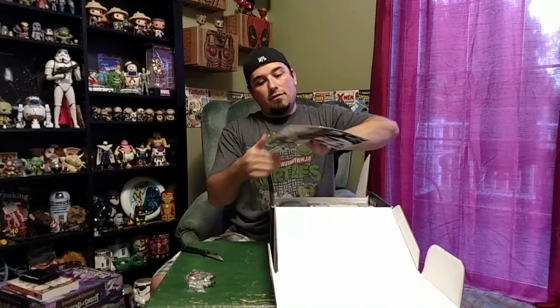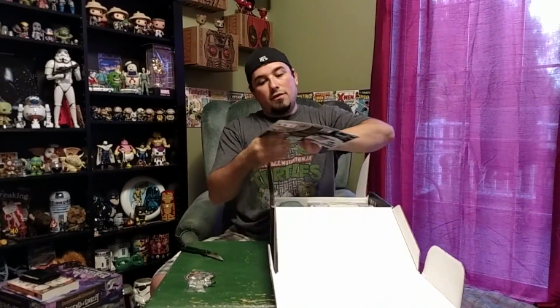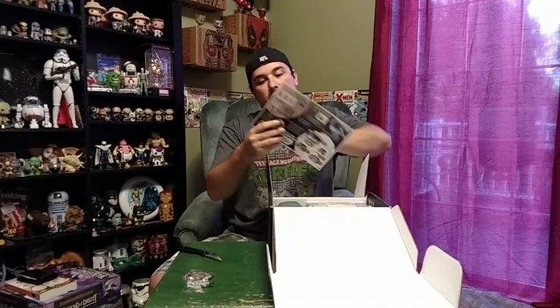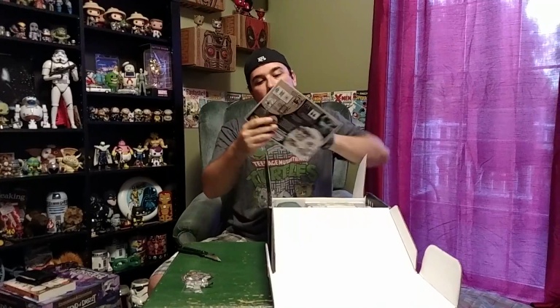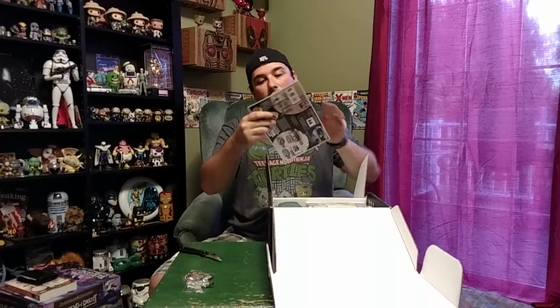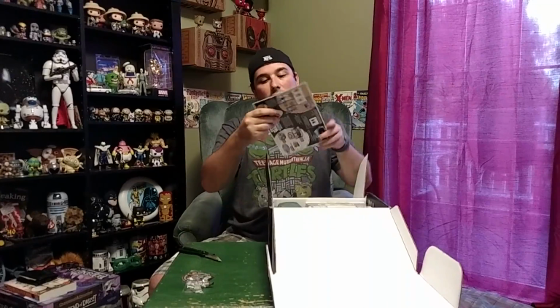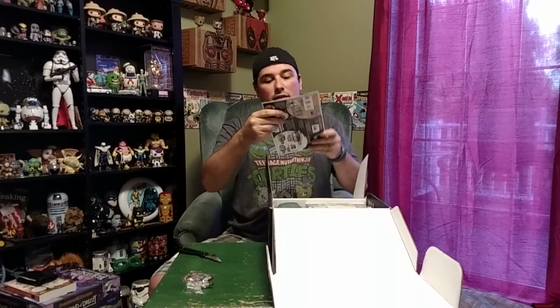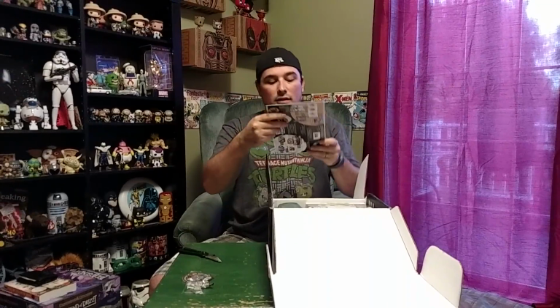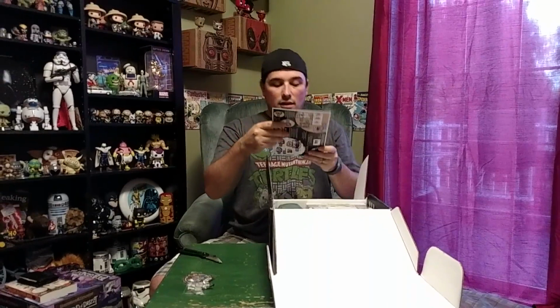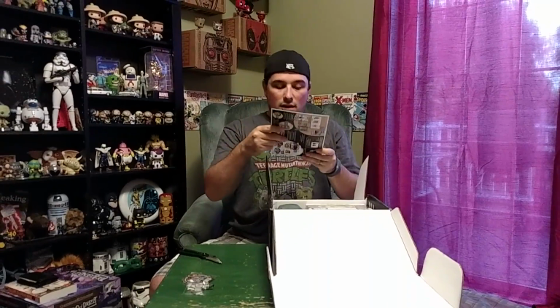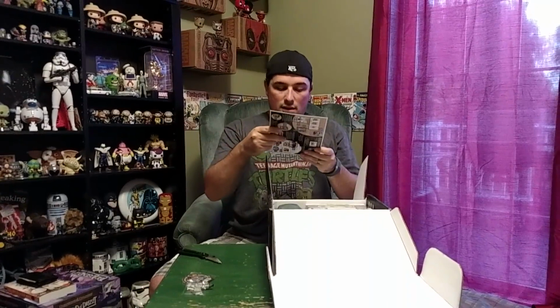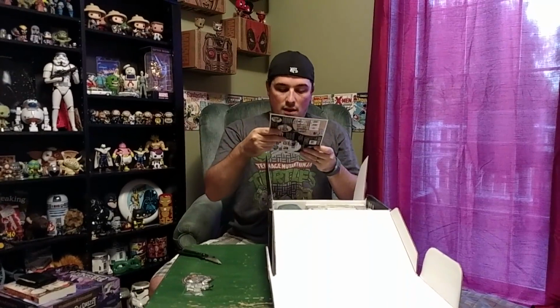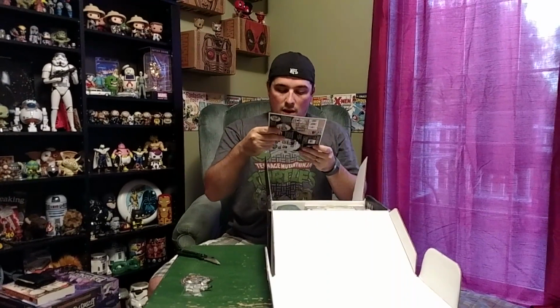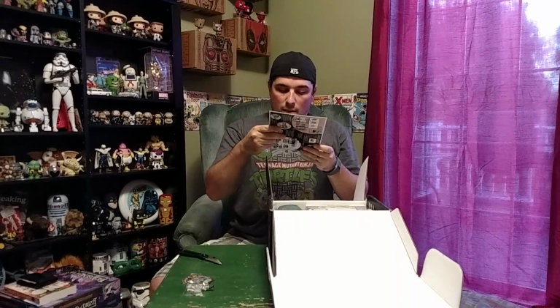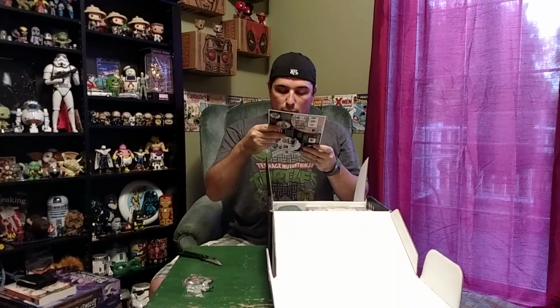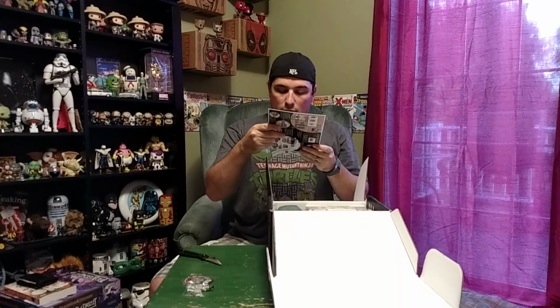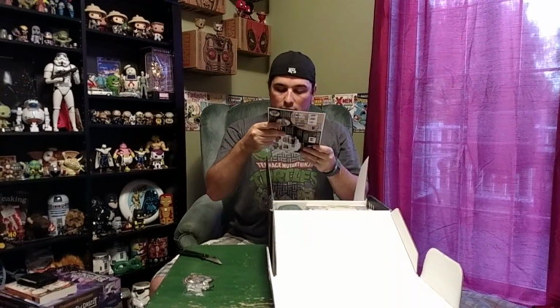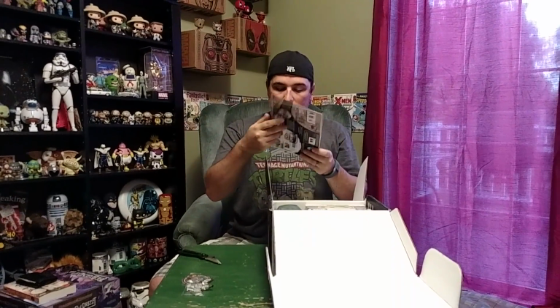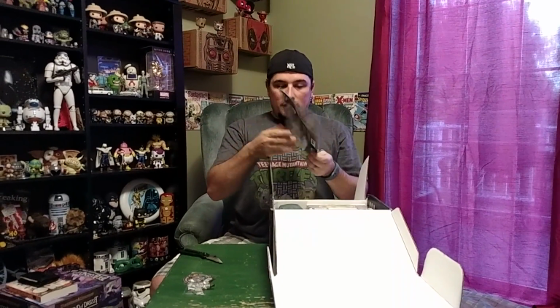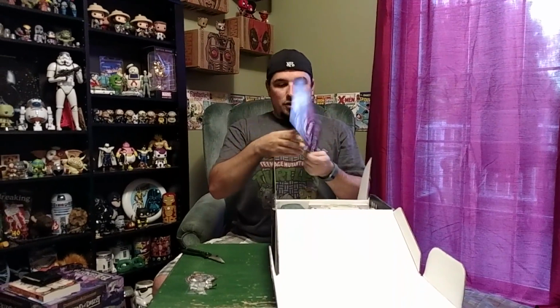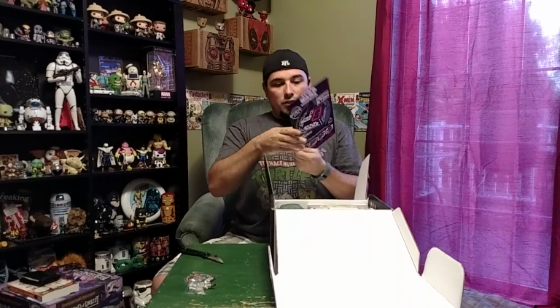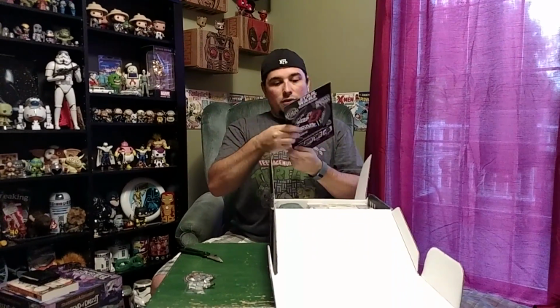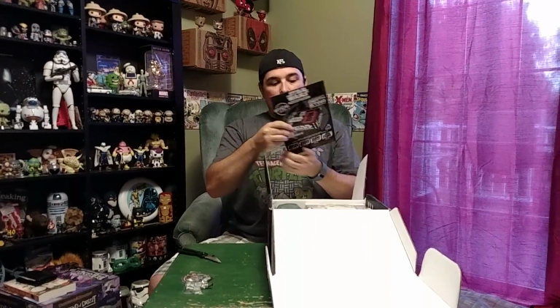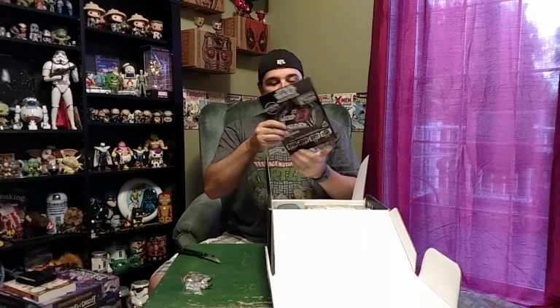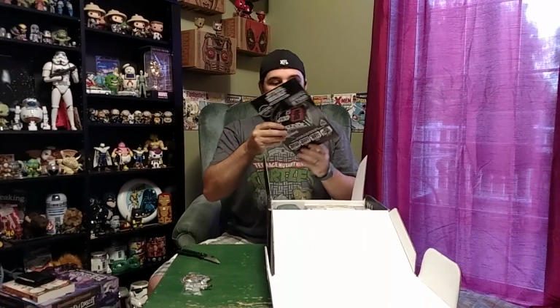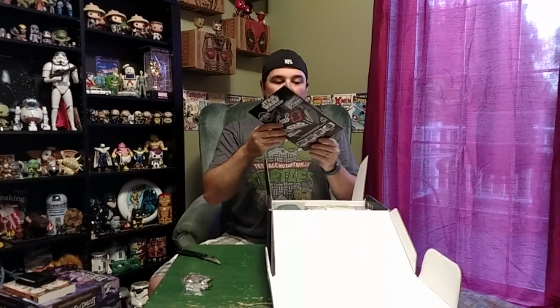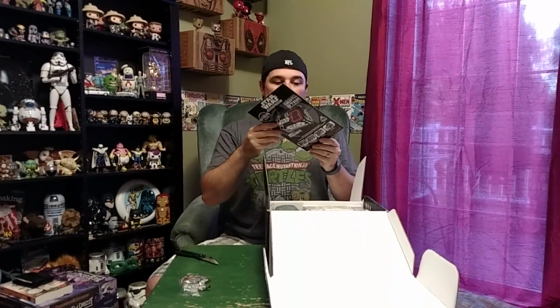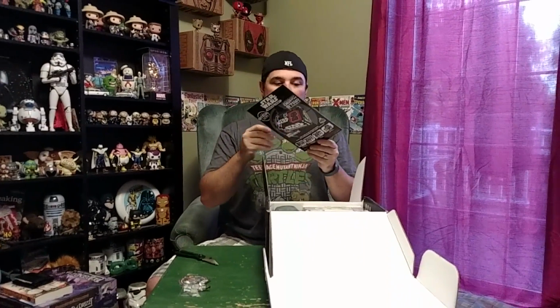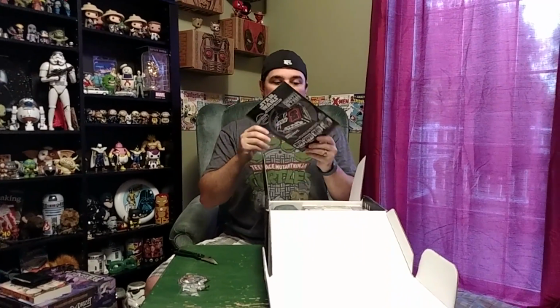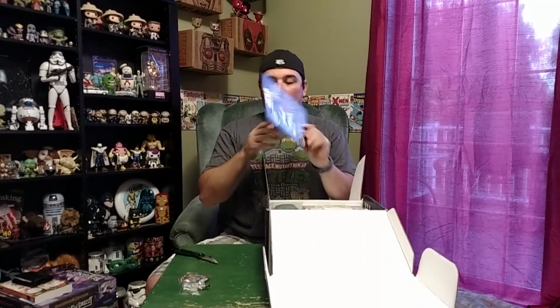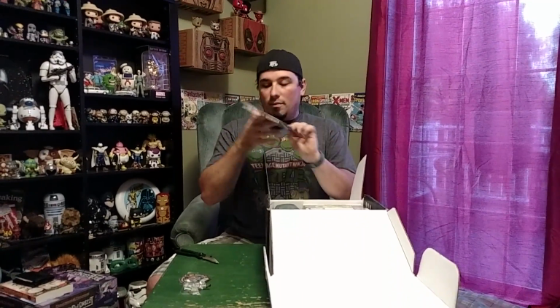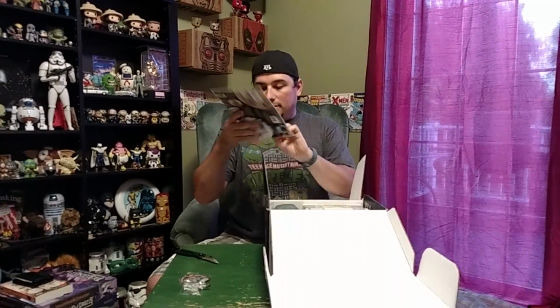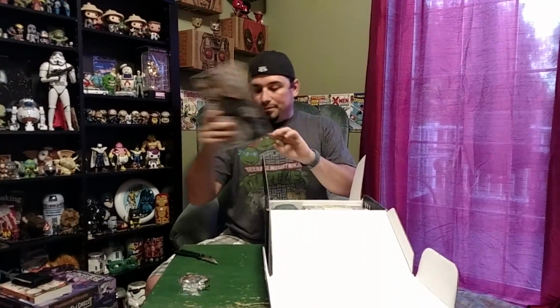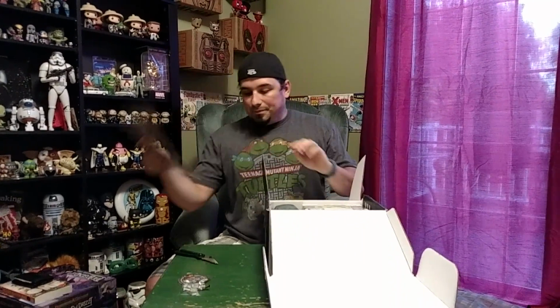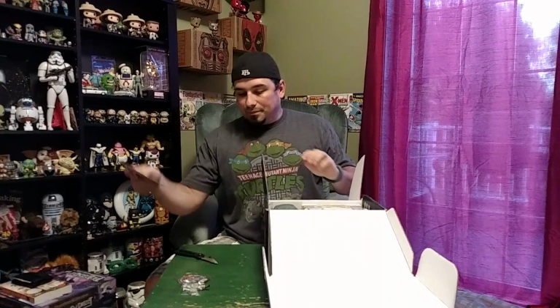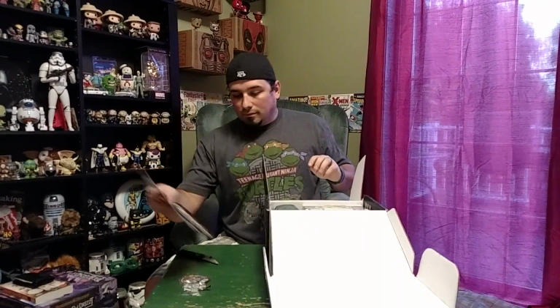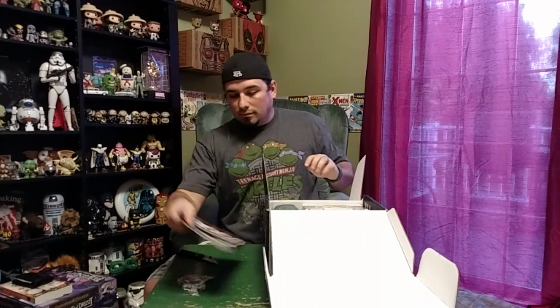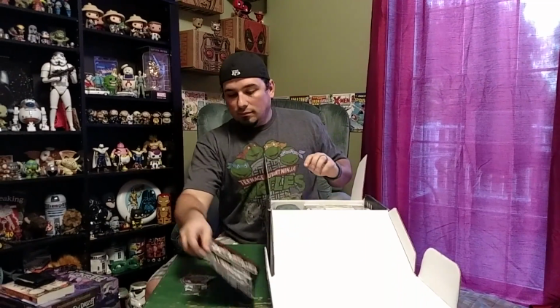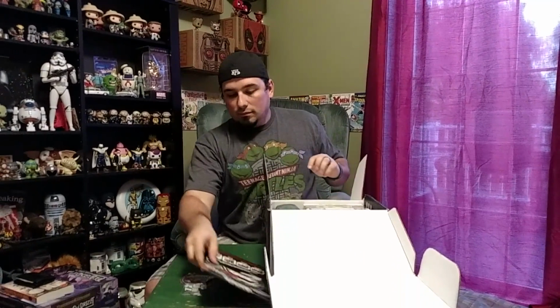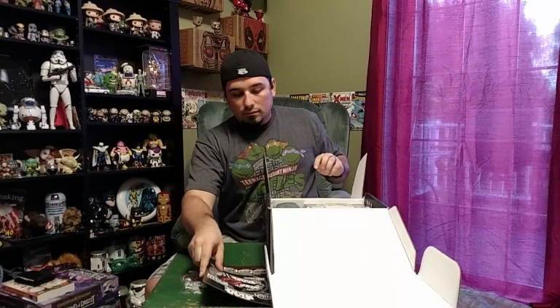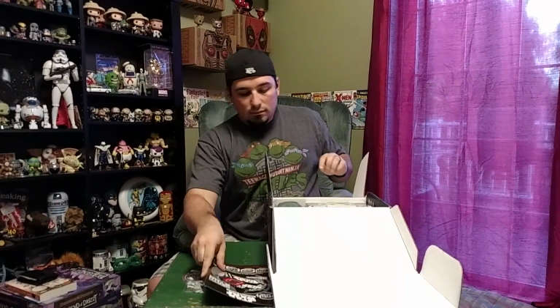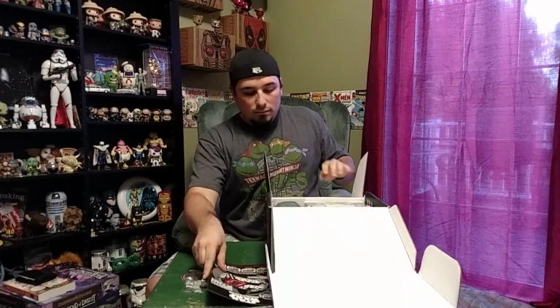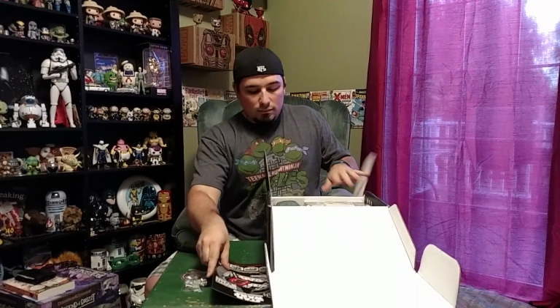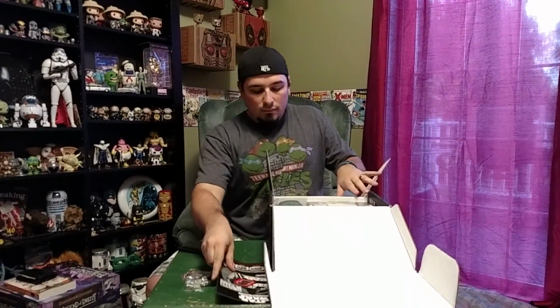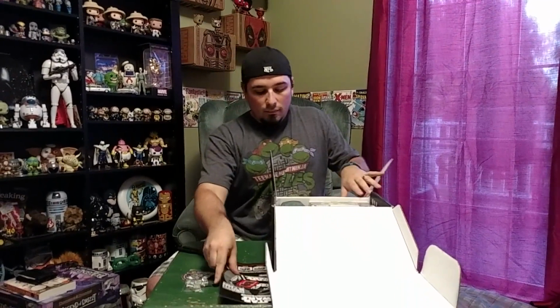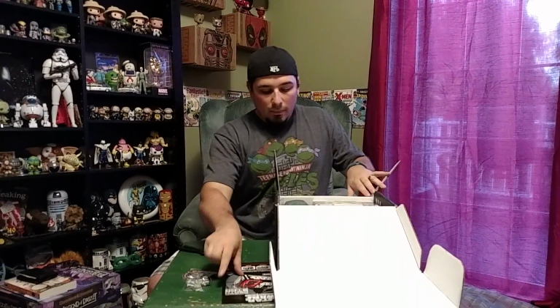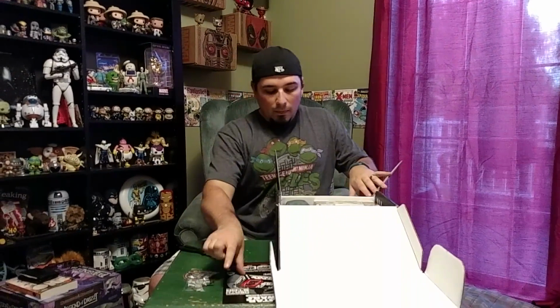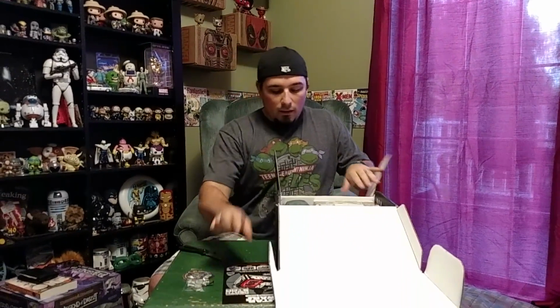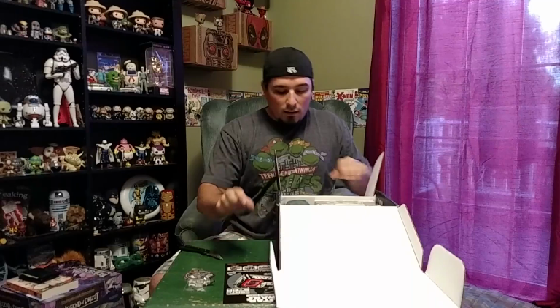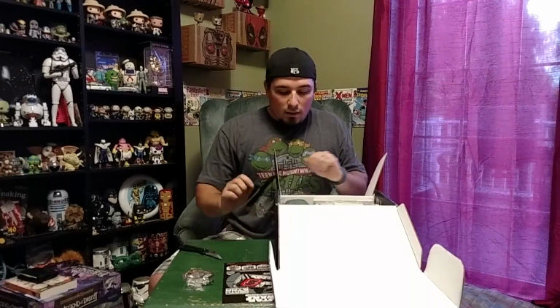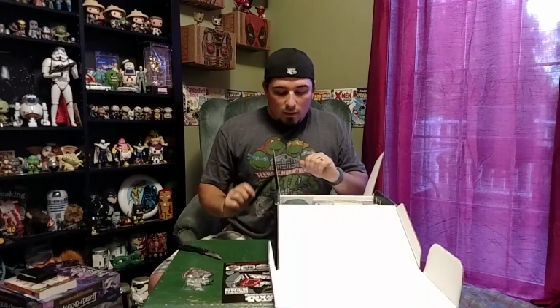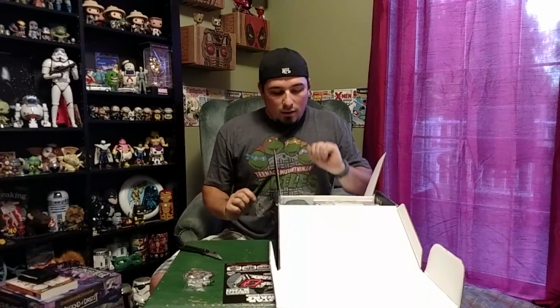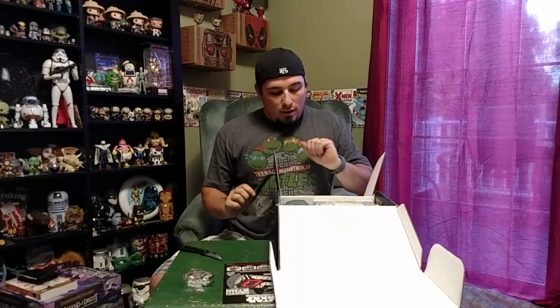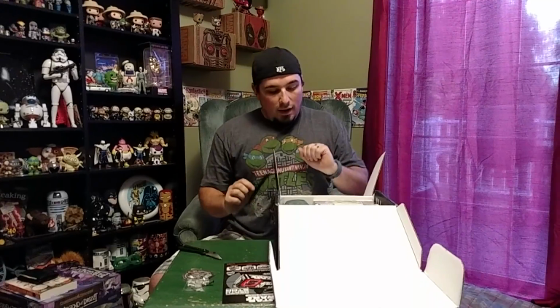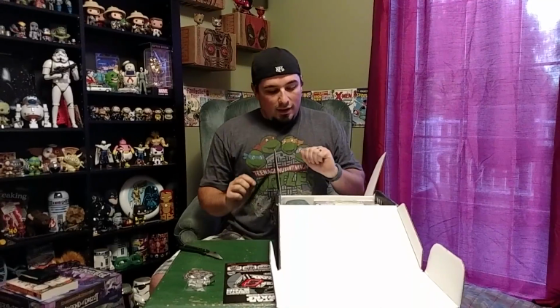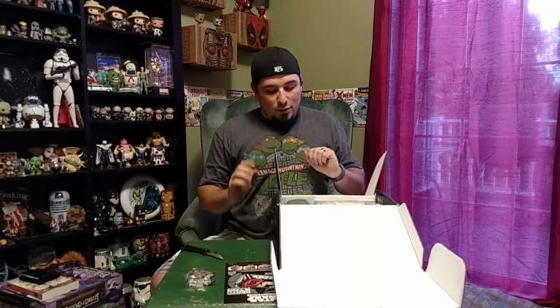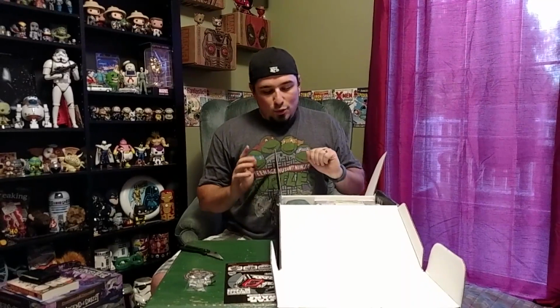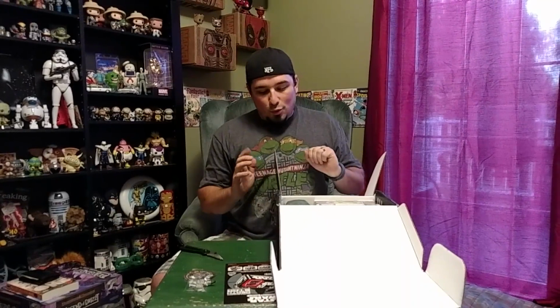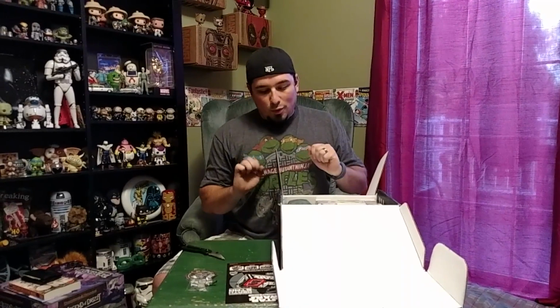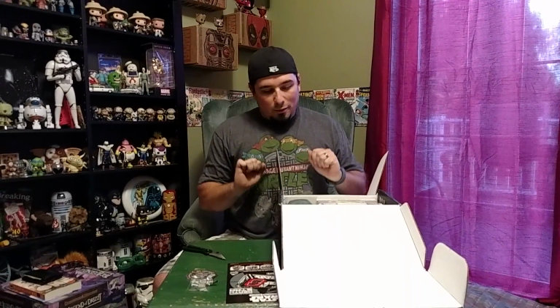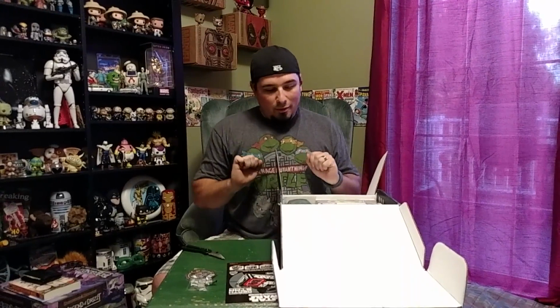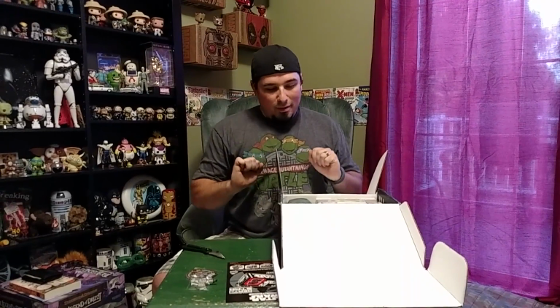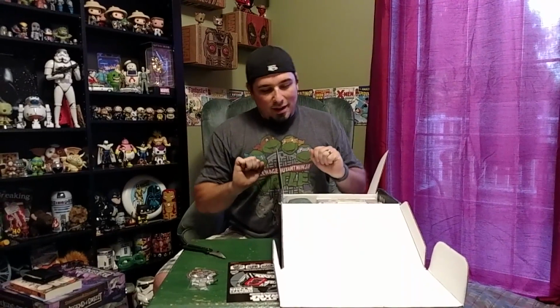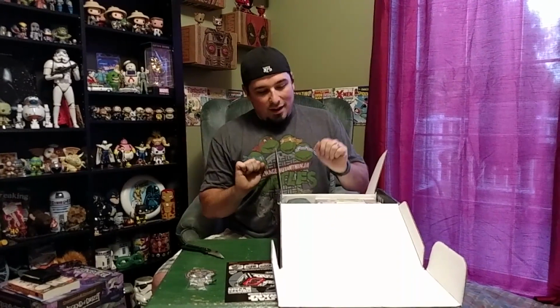So first we got our little booklet that shows what's in it. Ooh, where do we begin?